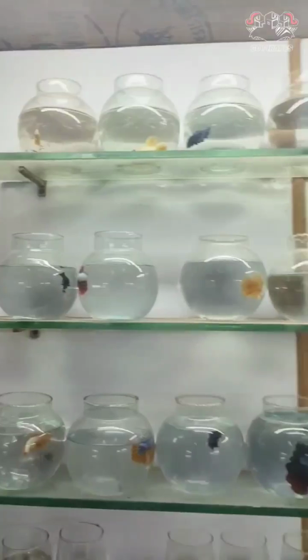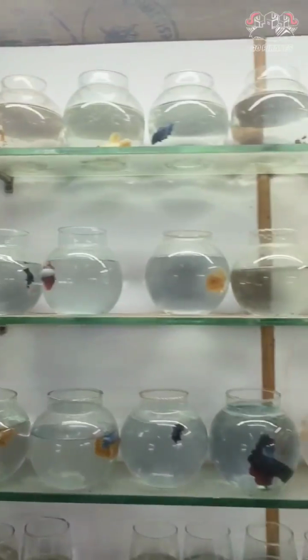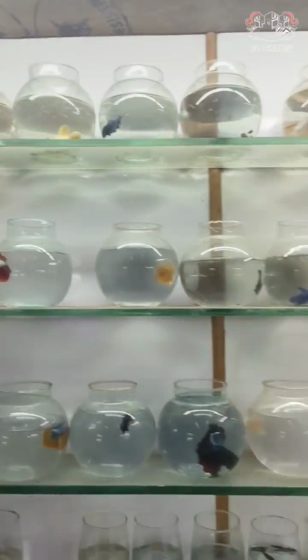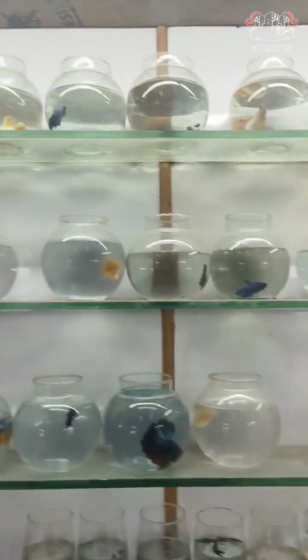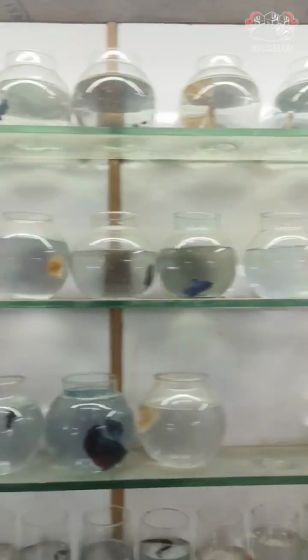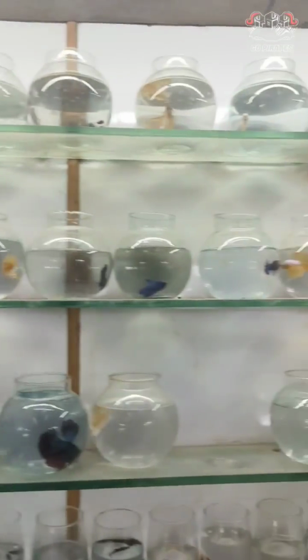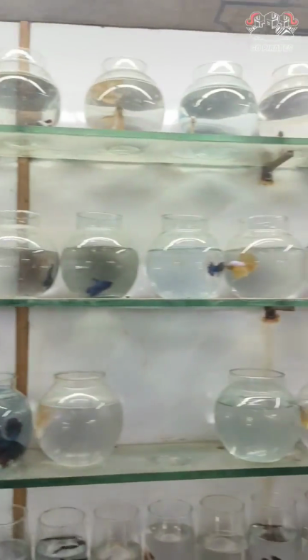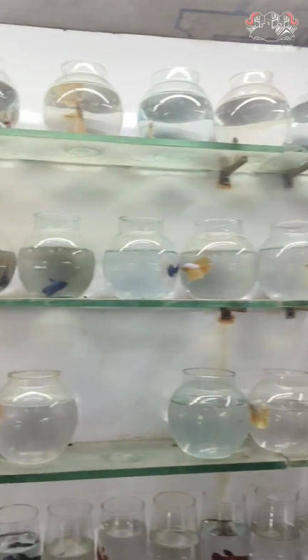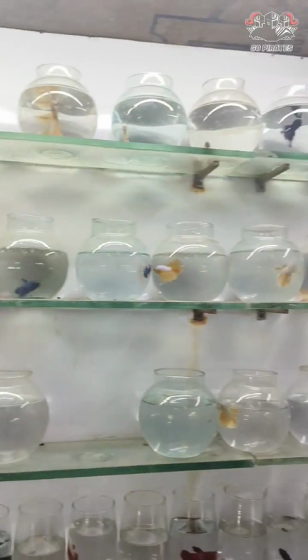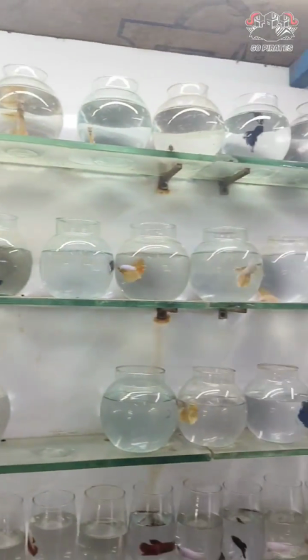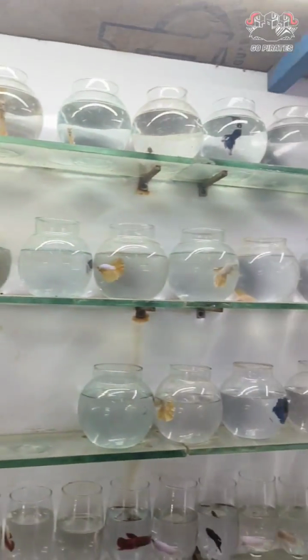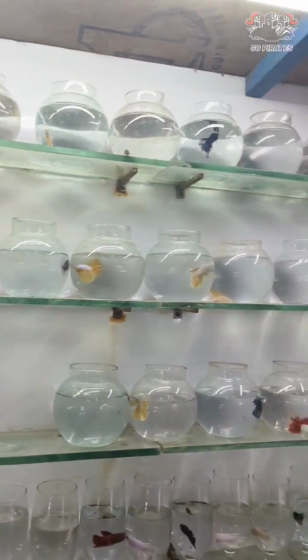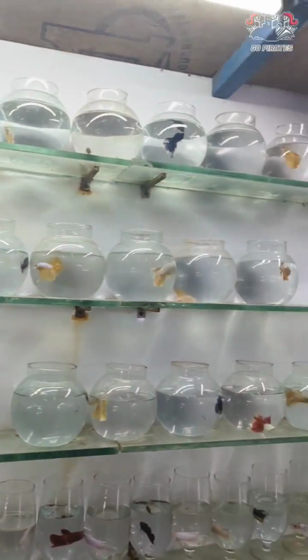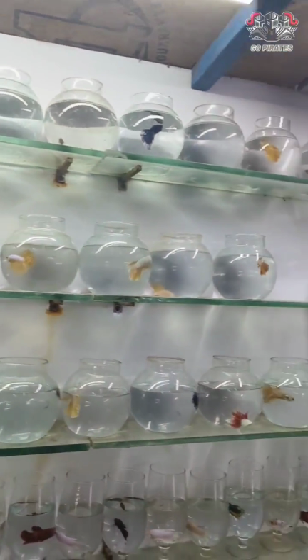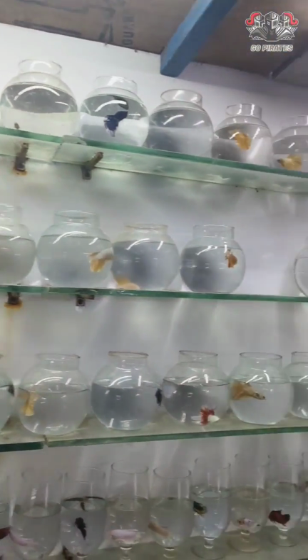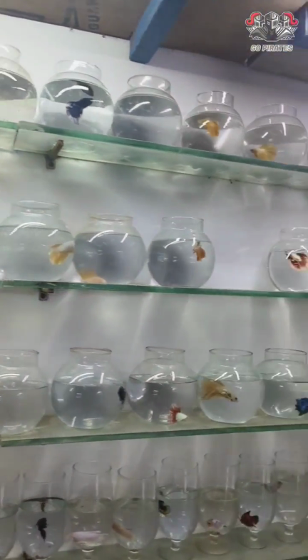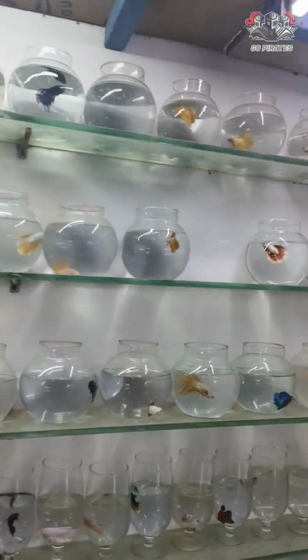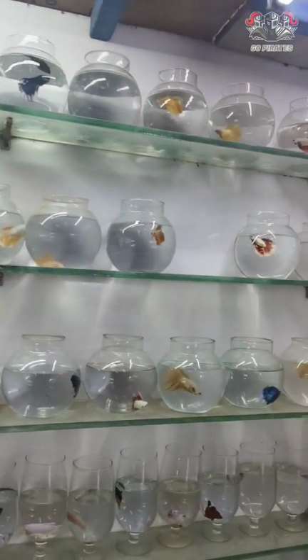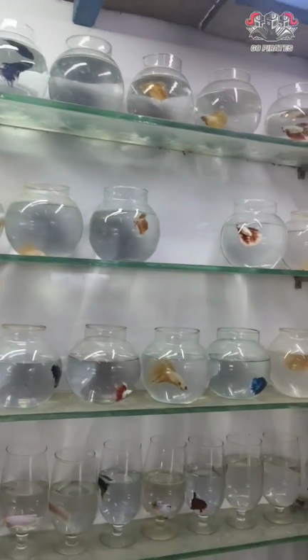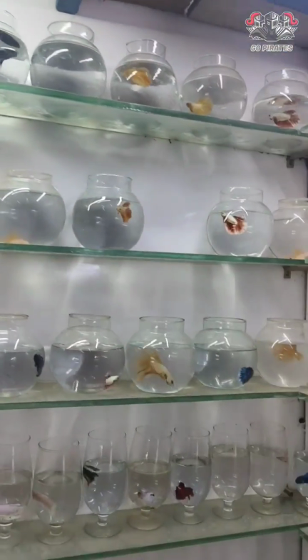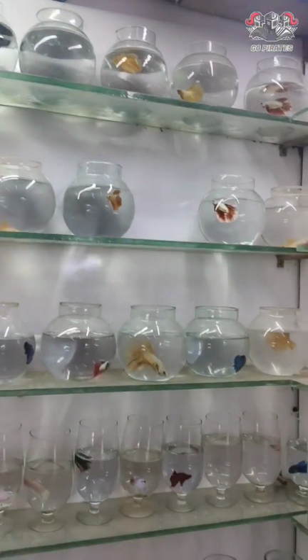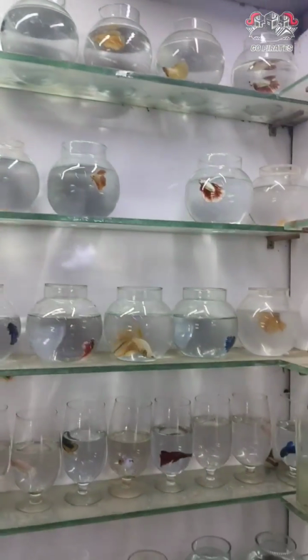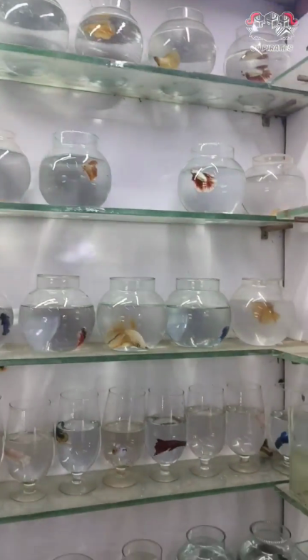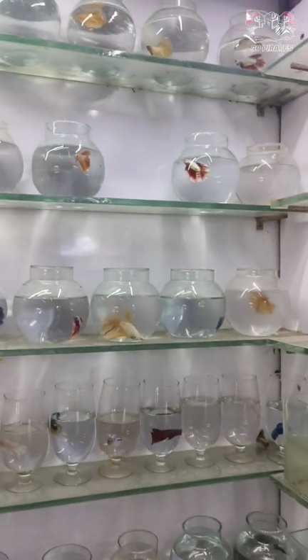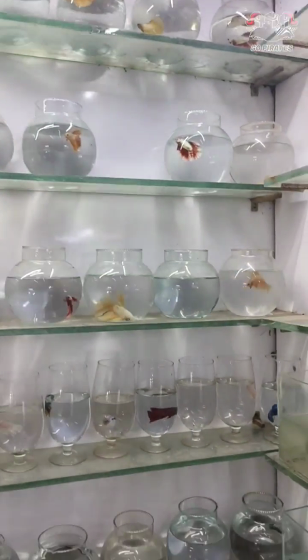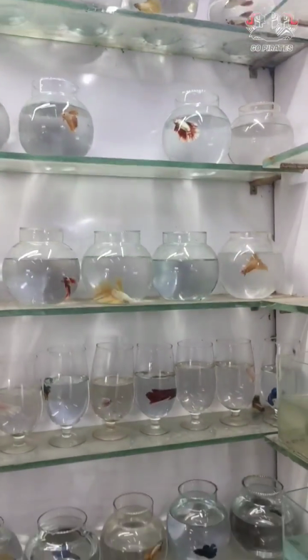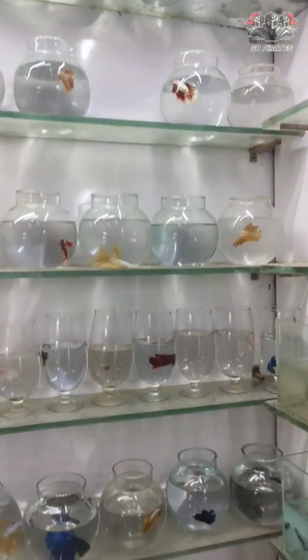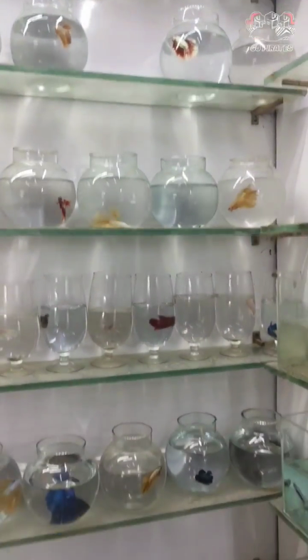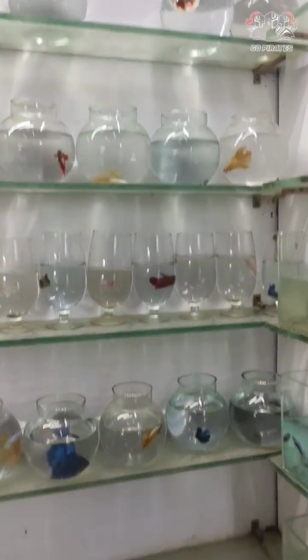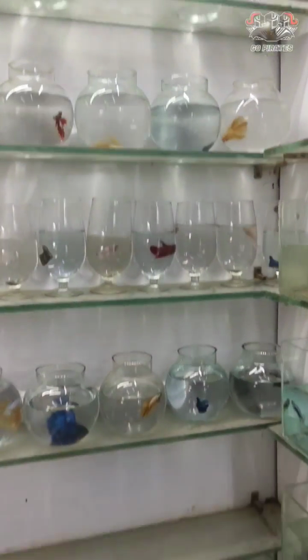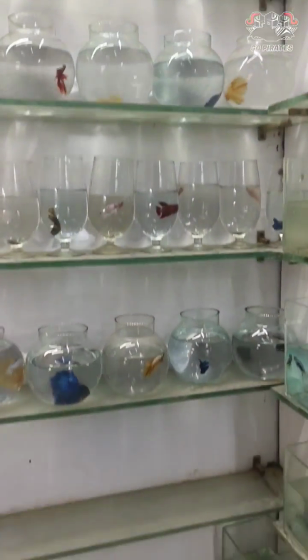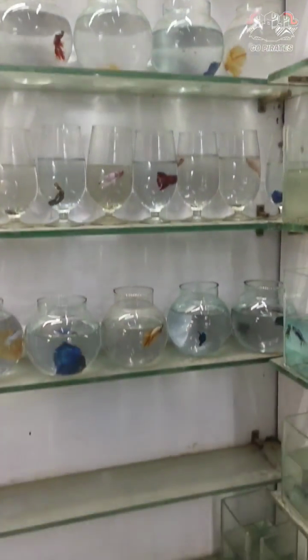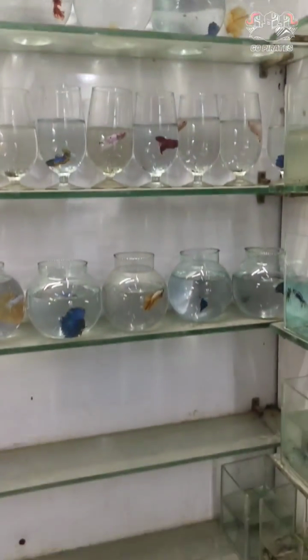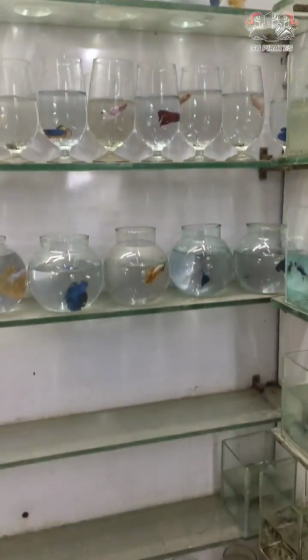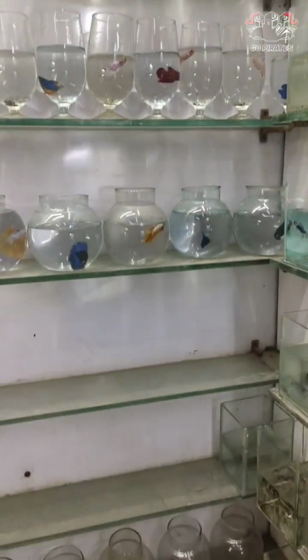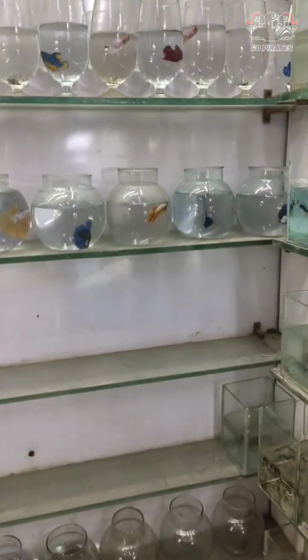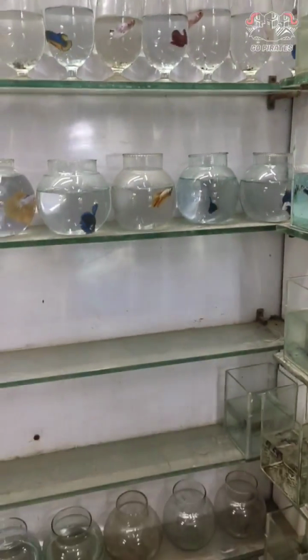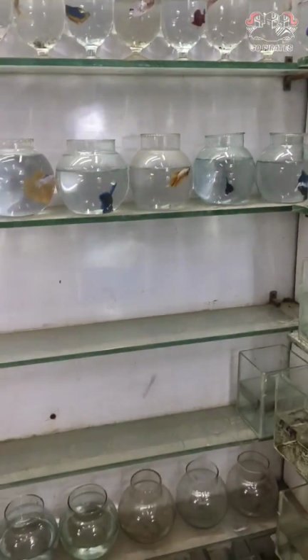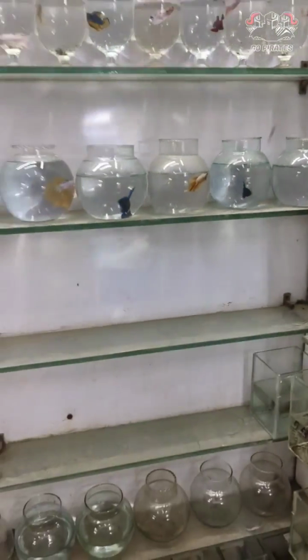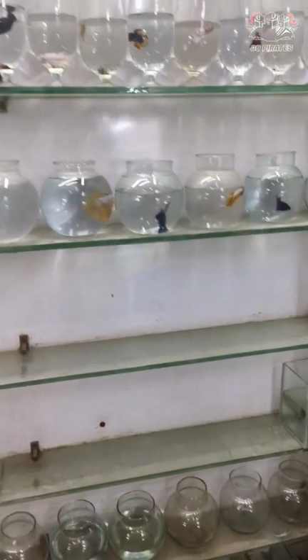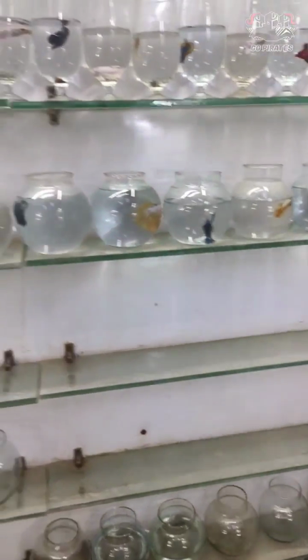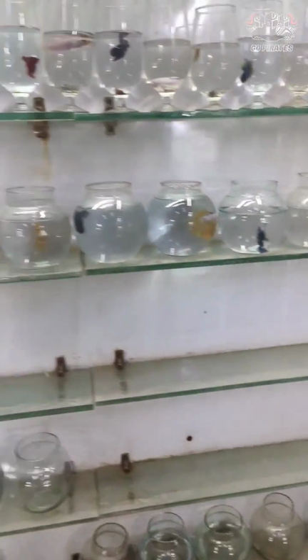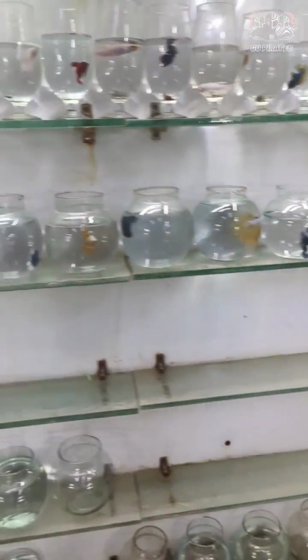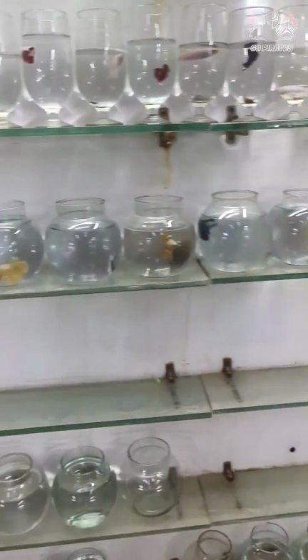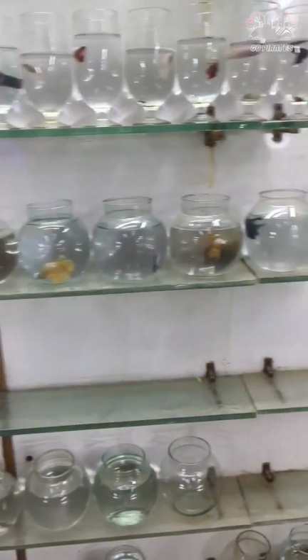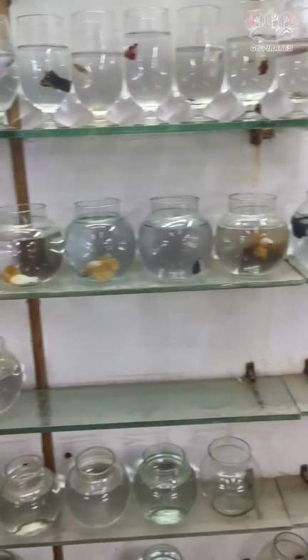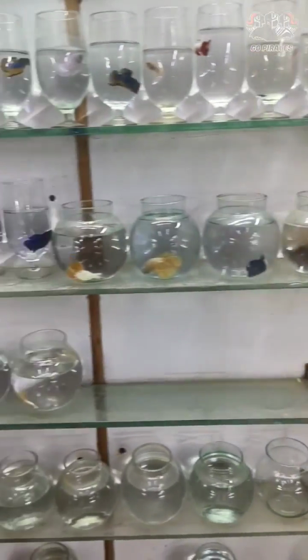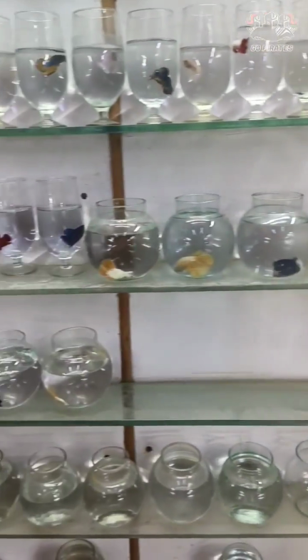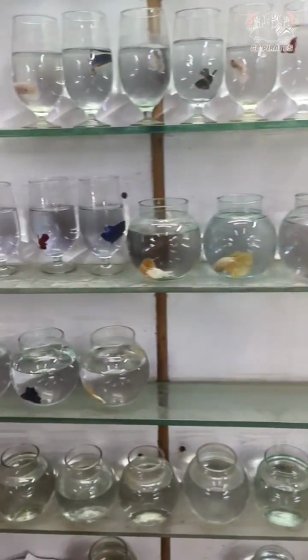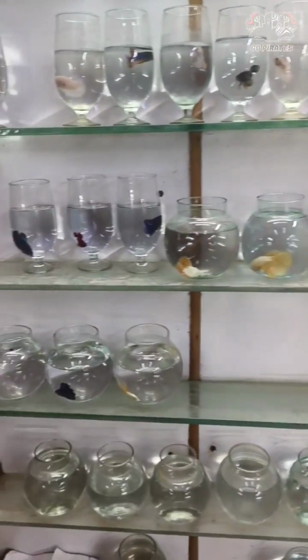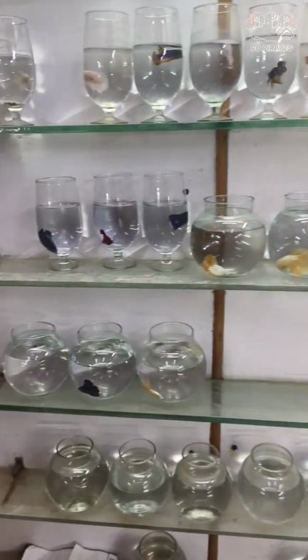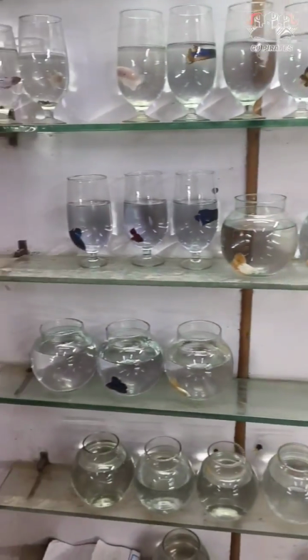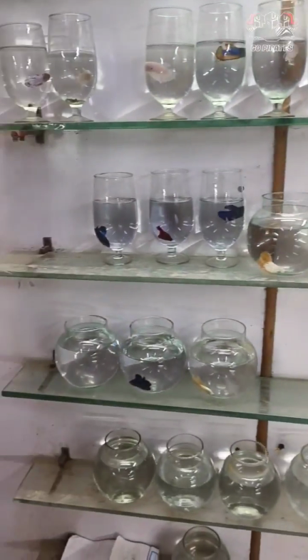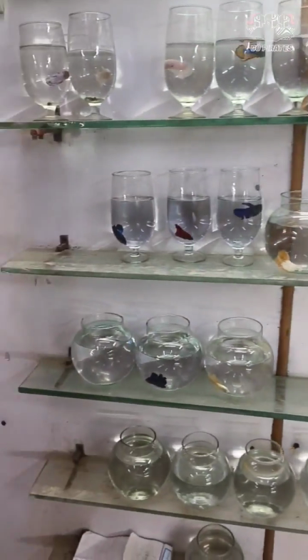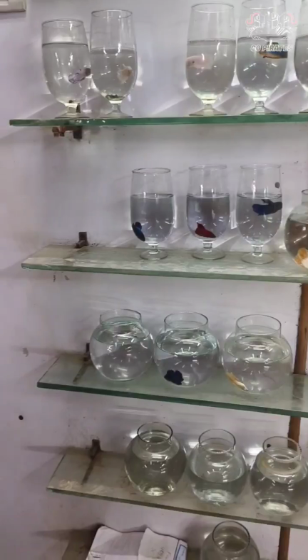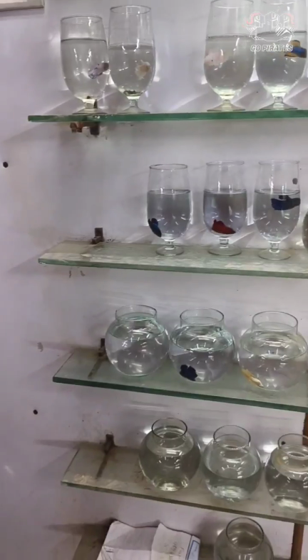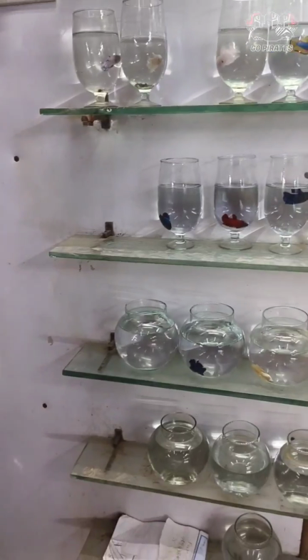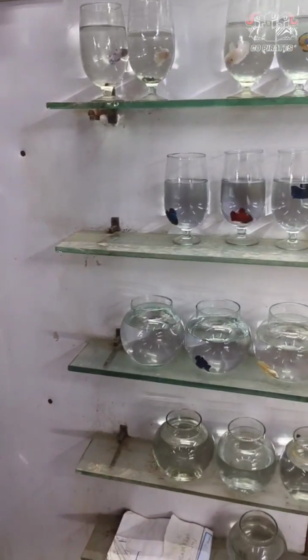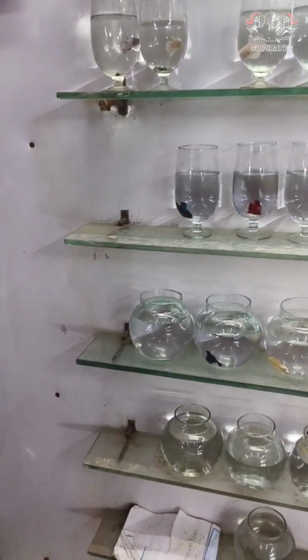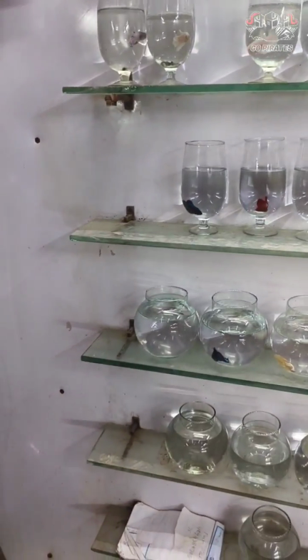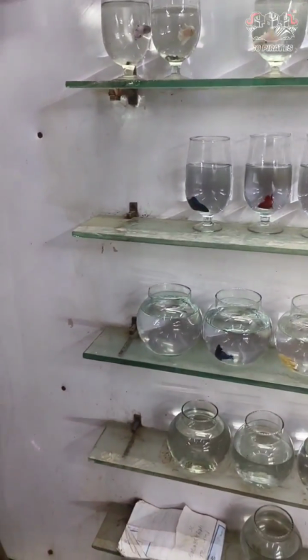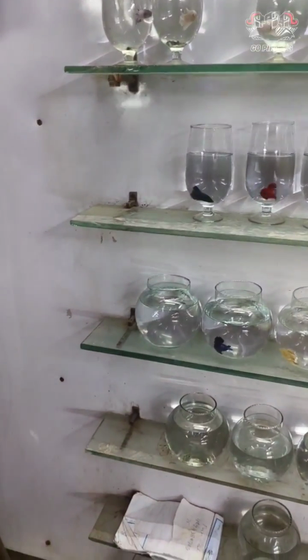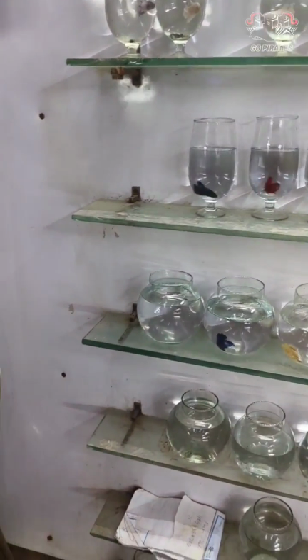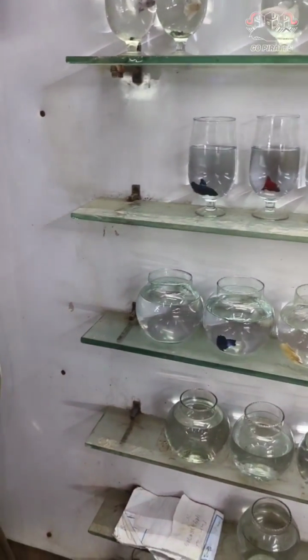Hi everyone, how are you? This video is very useful to be a betta breeder. This is a beginners video,